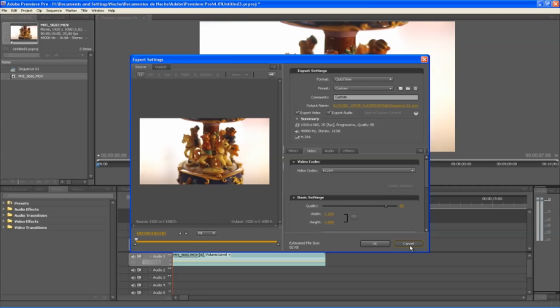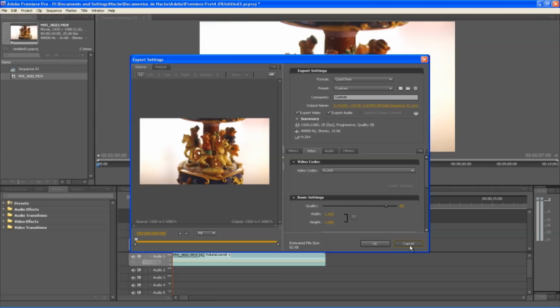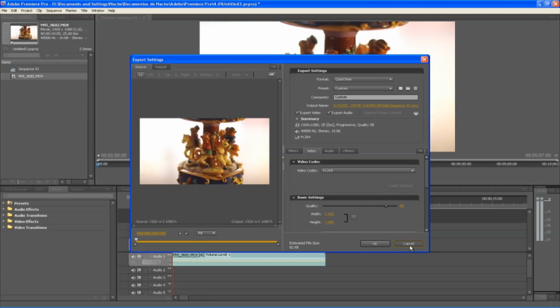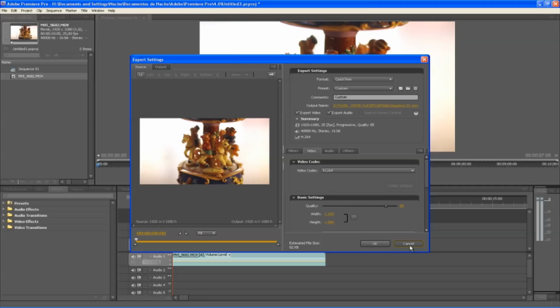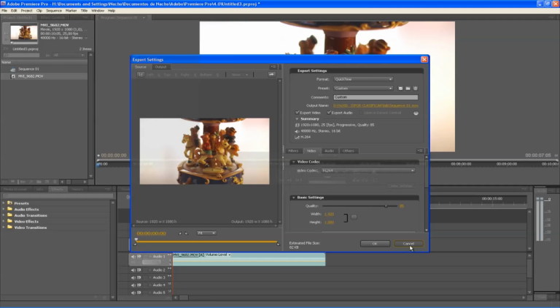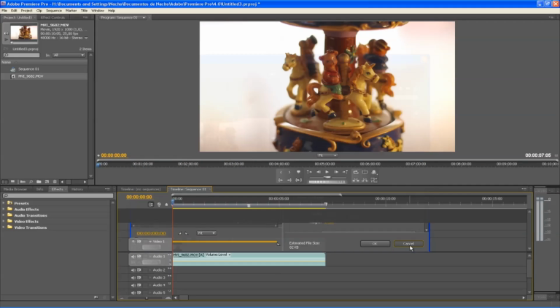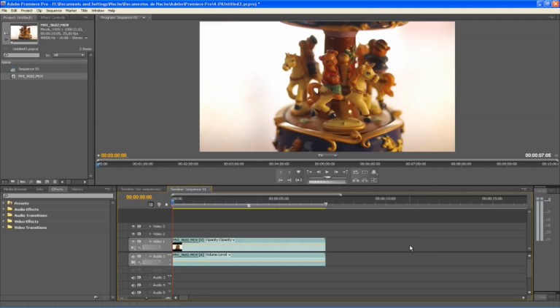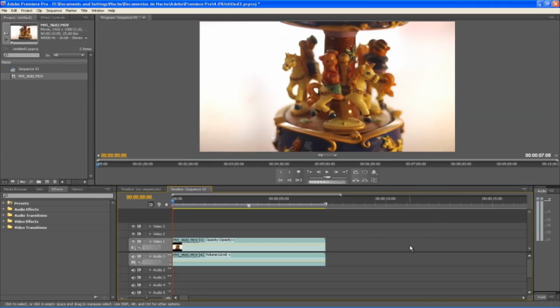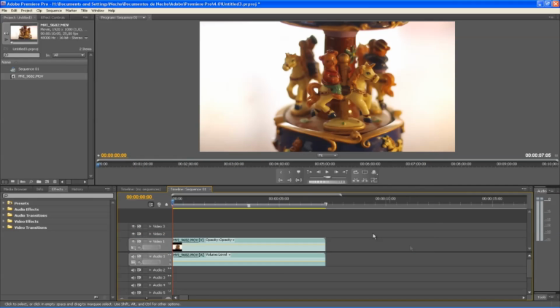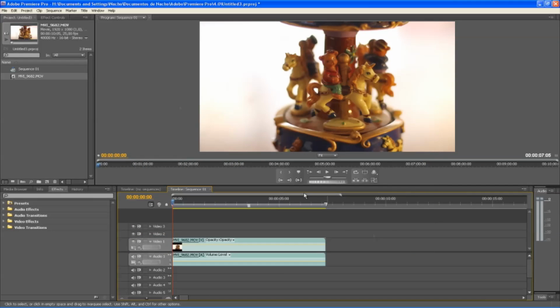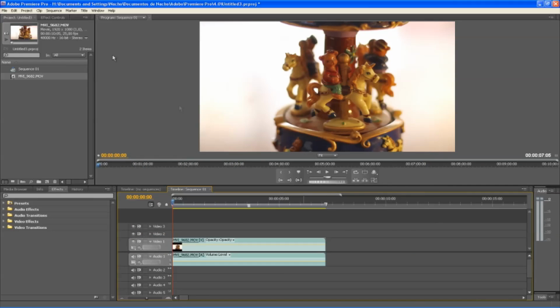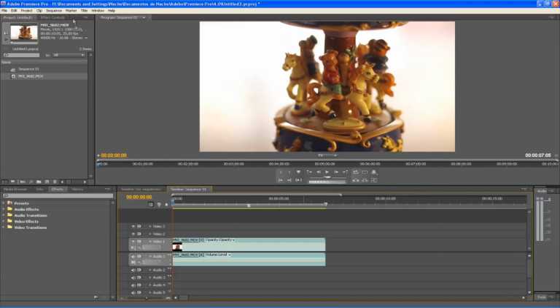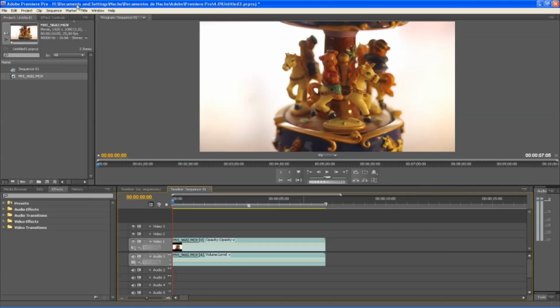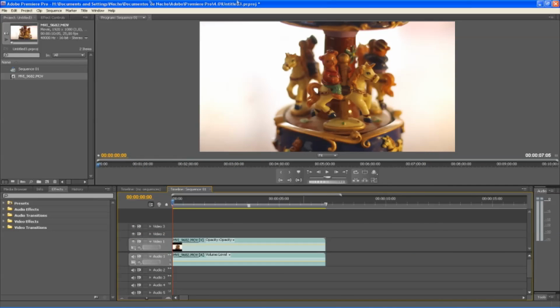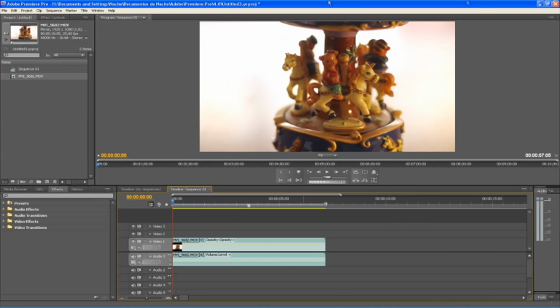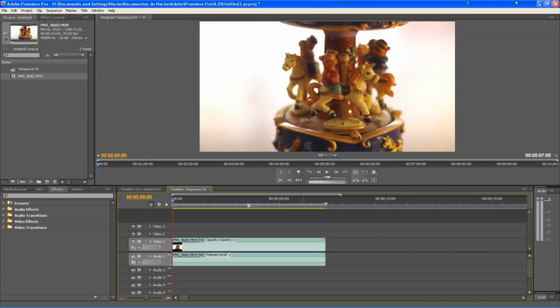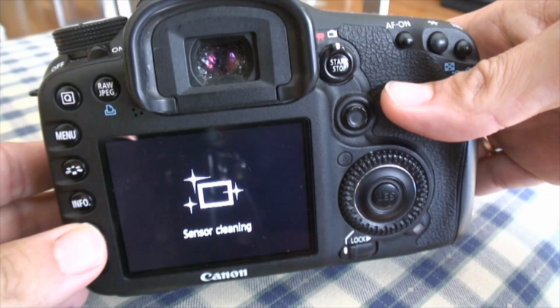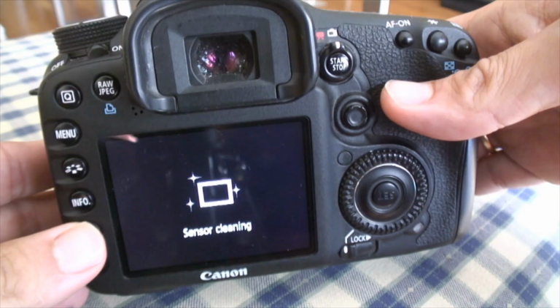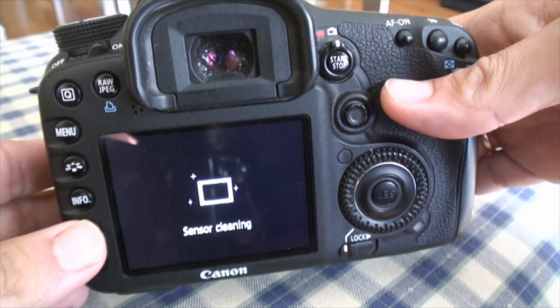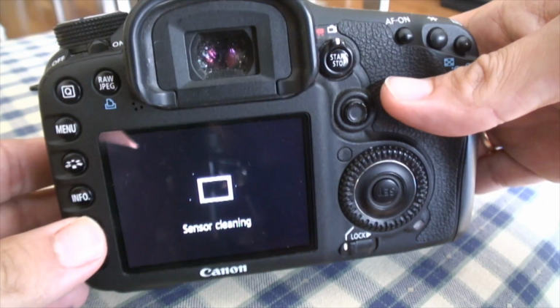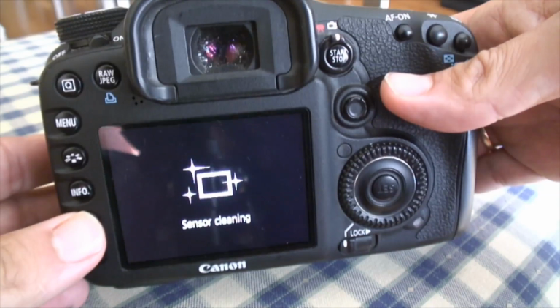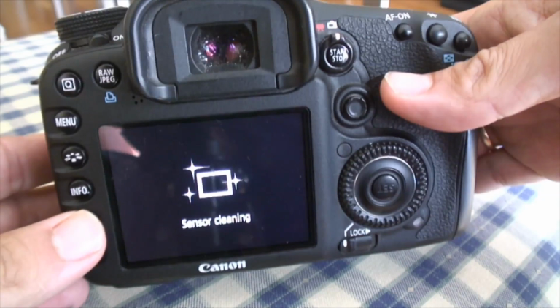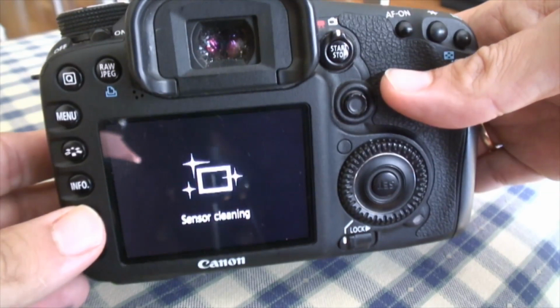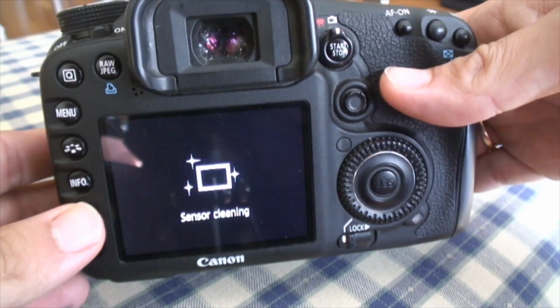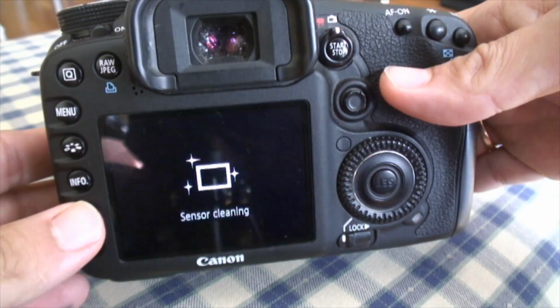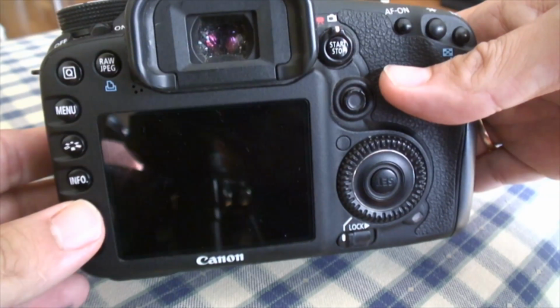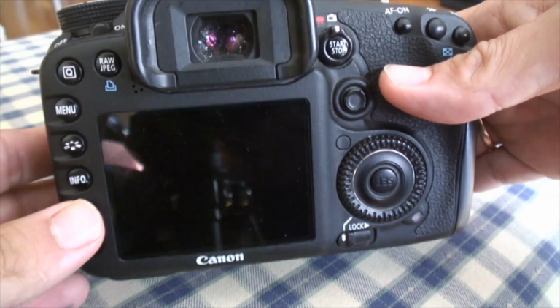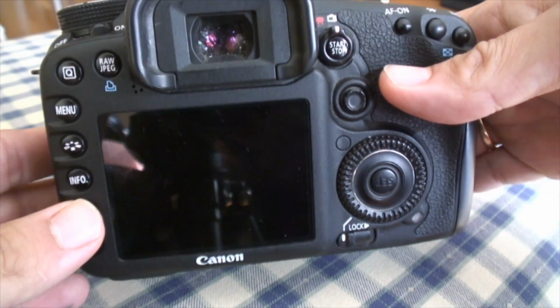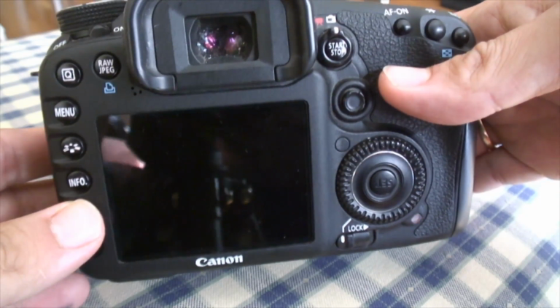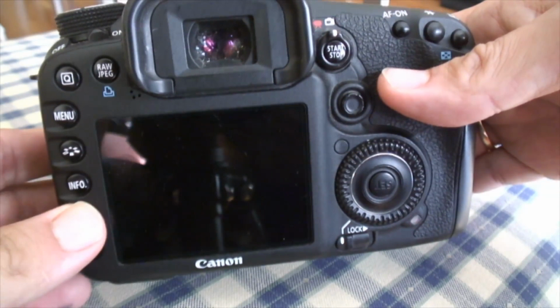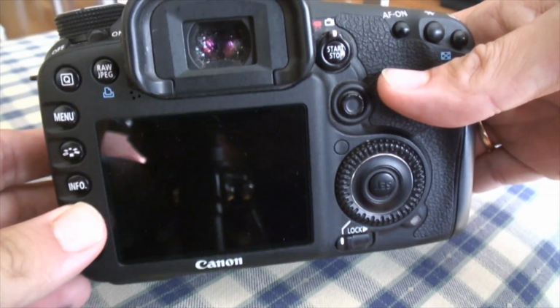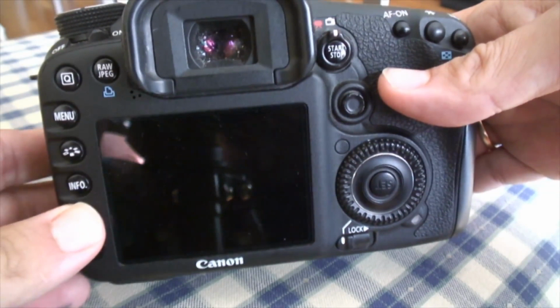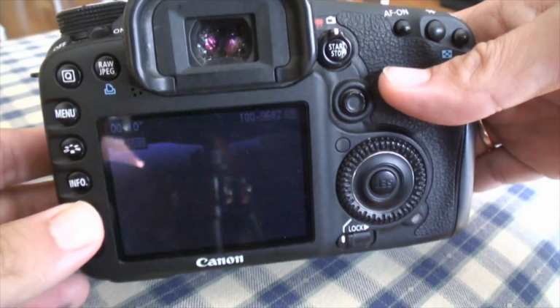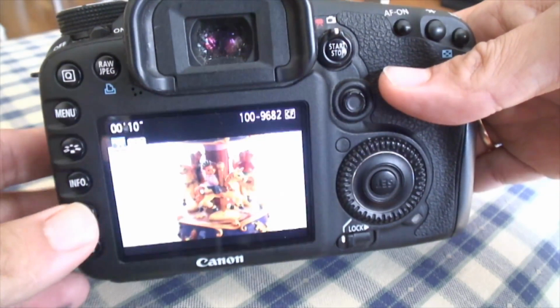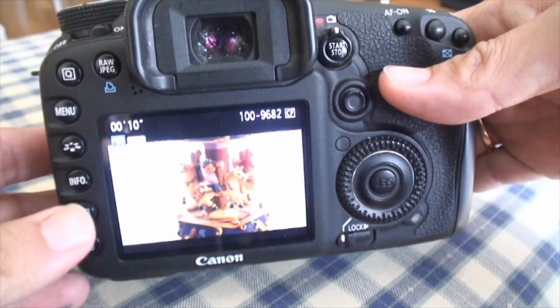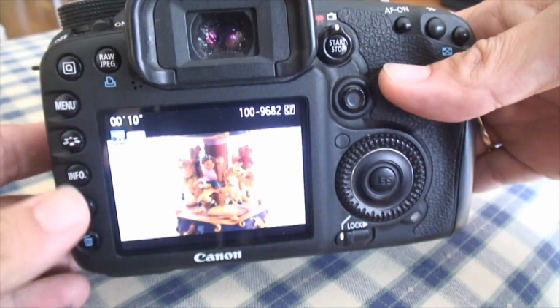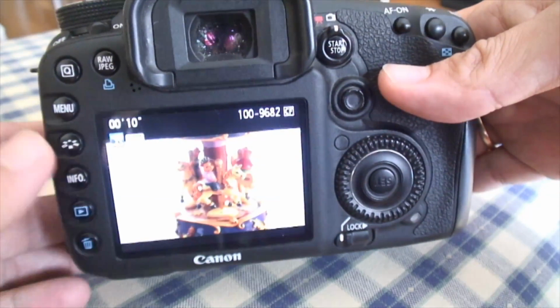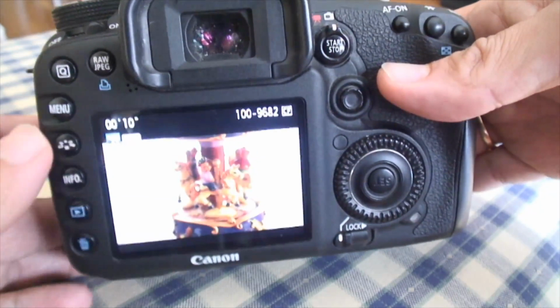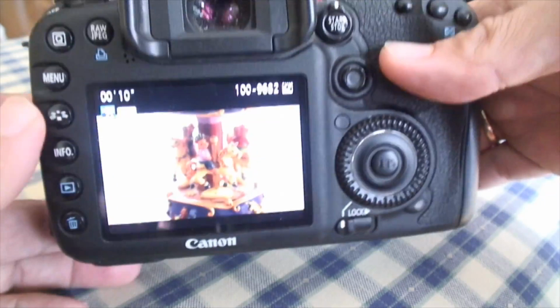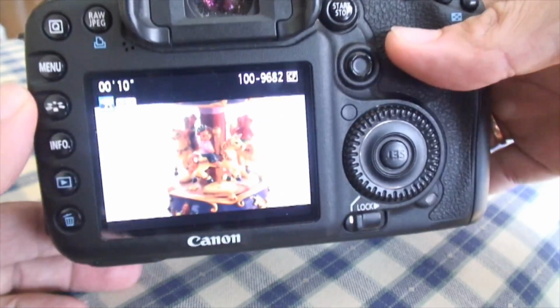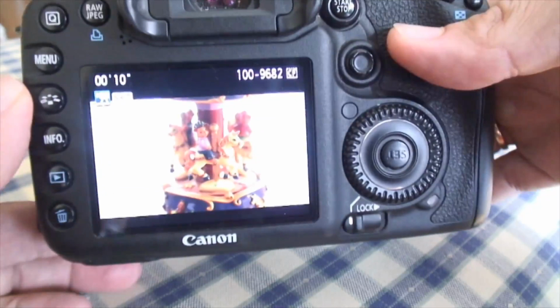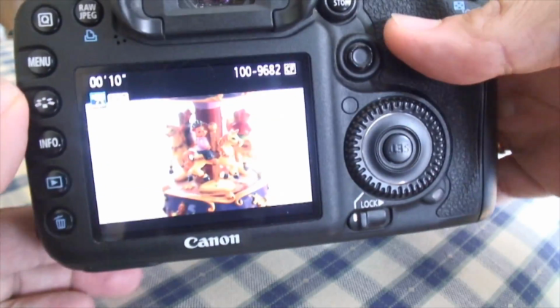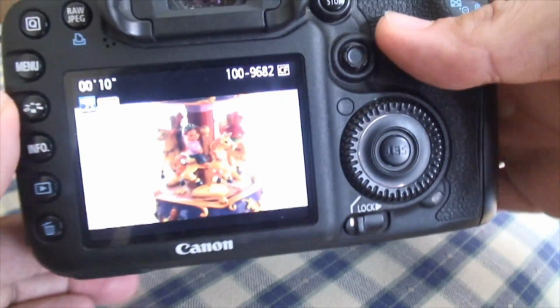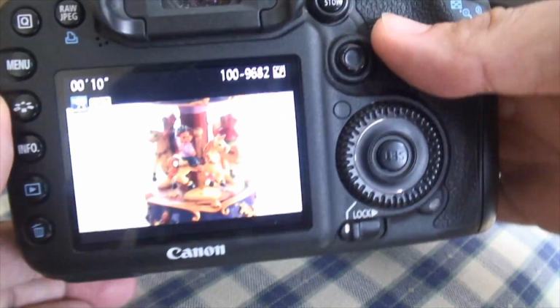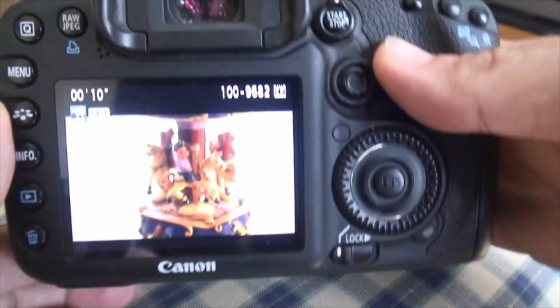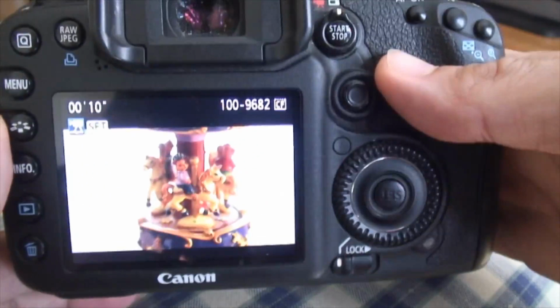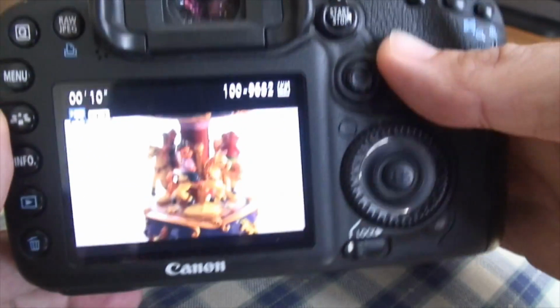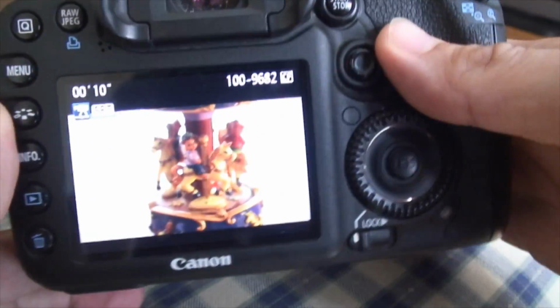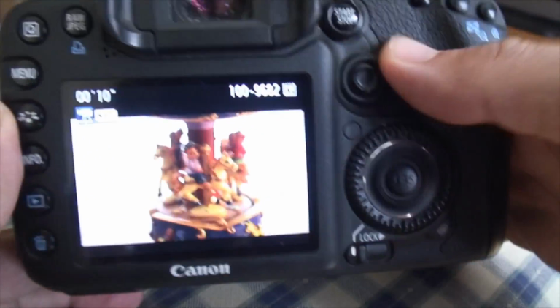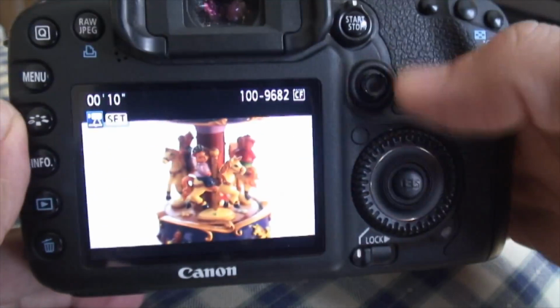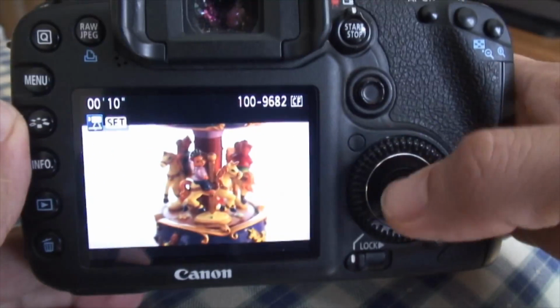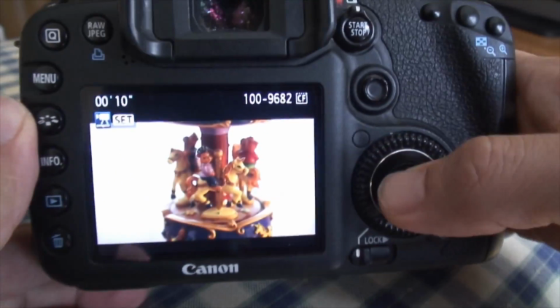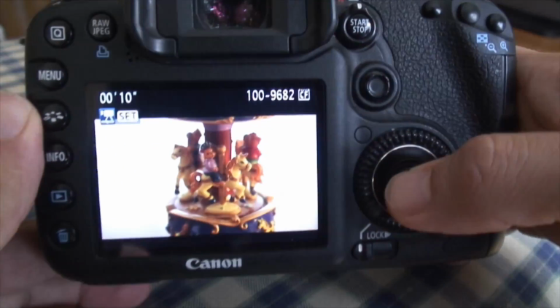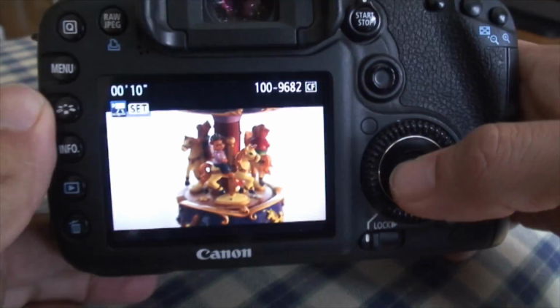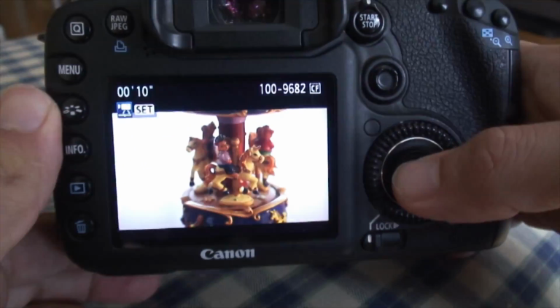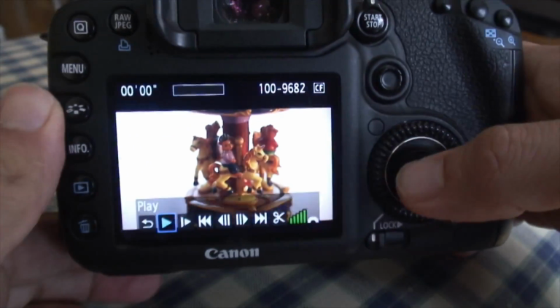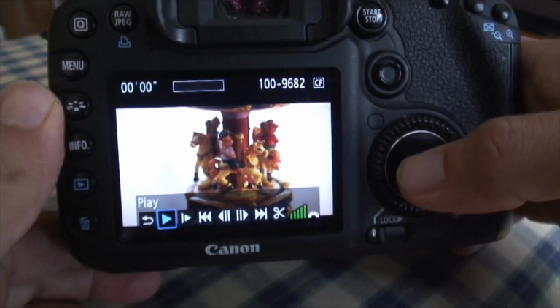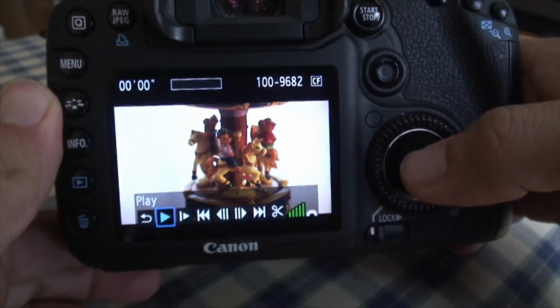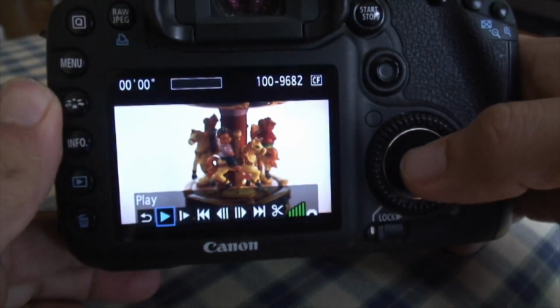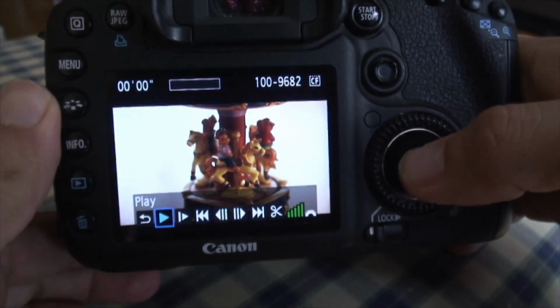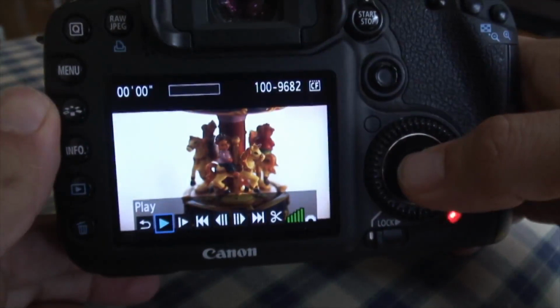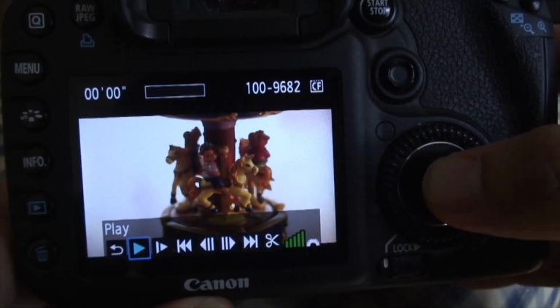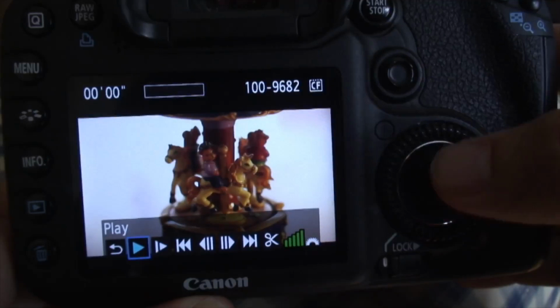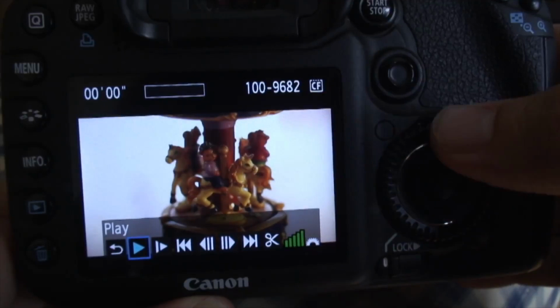It is possible to trim the video inside the camera in a lossless way. This is a Canon 7D.